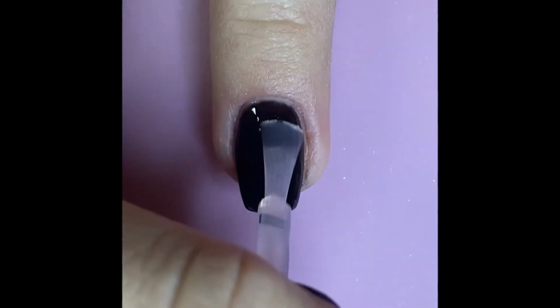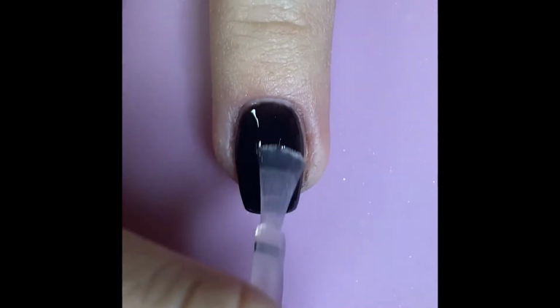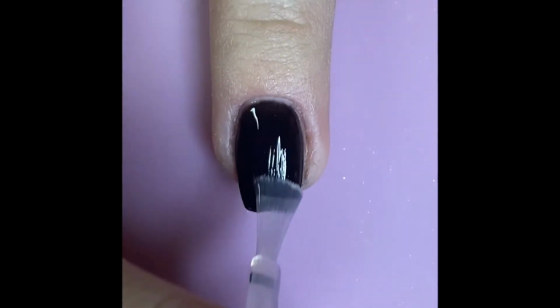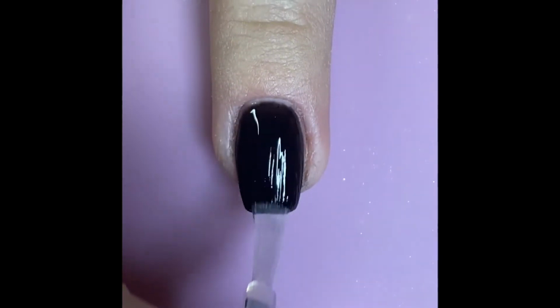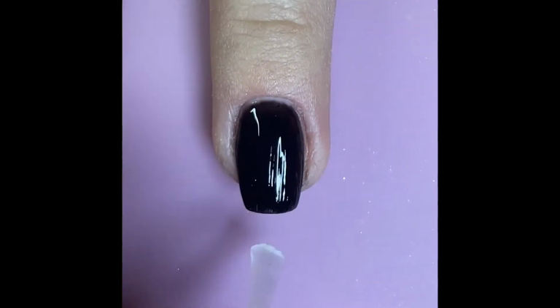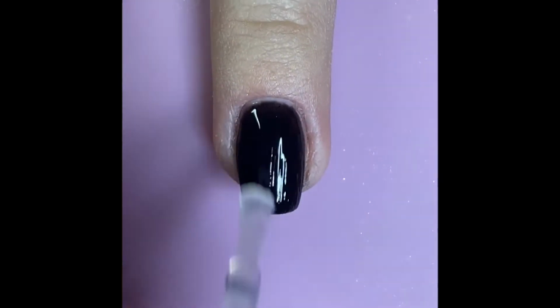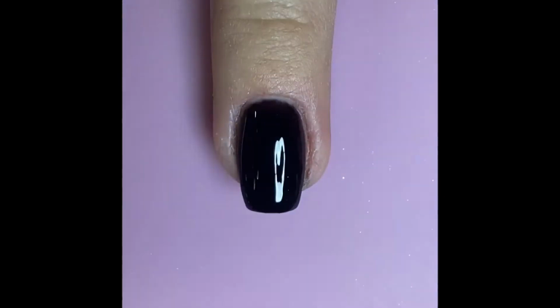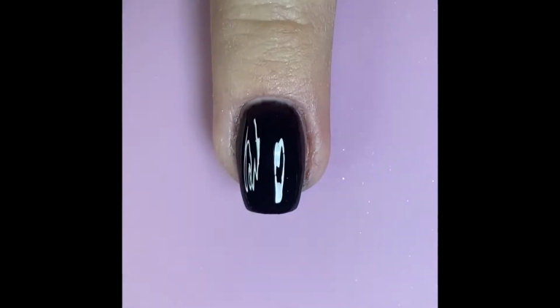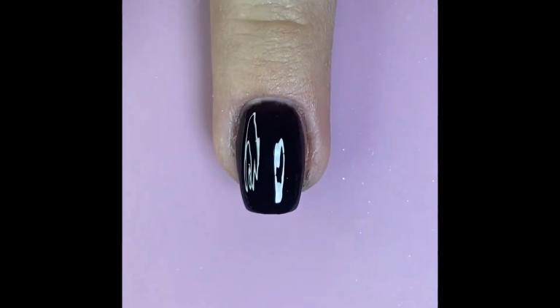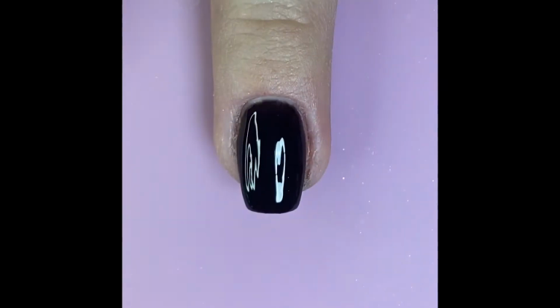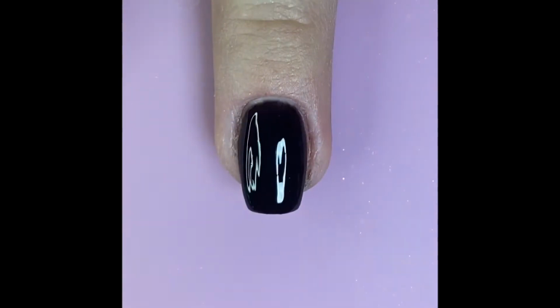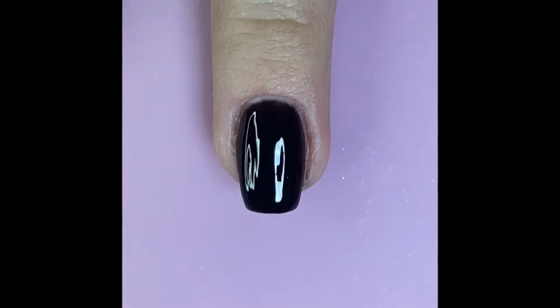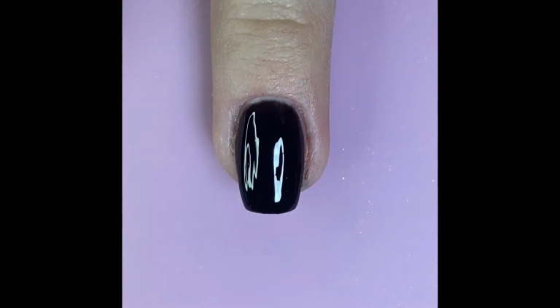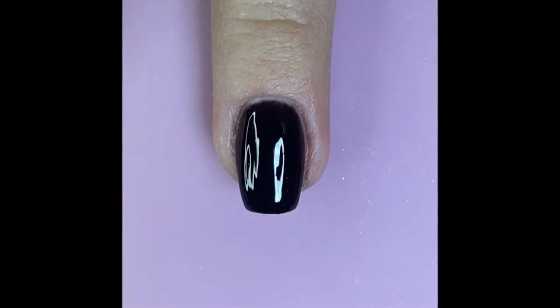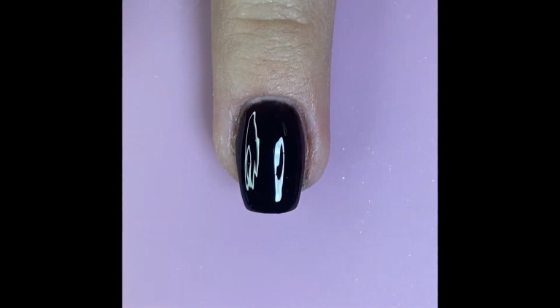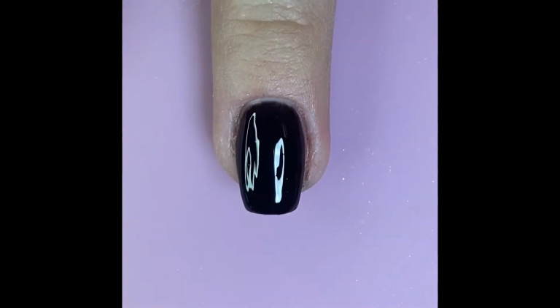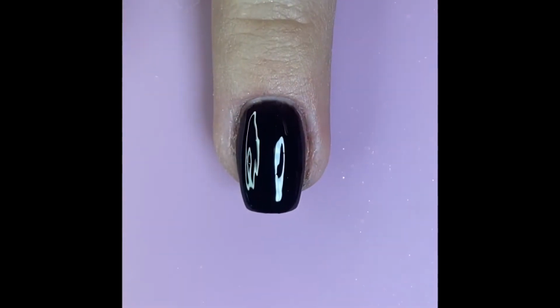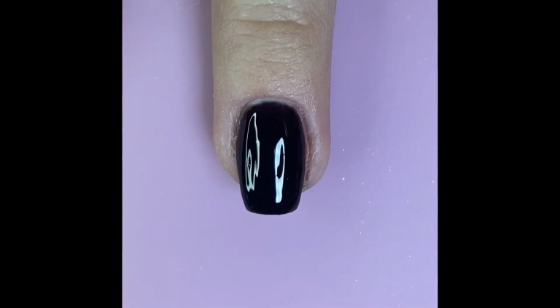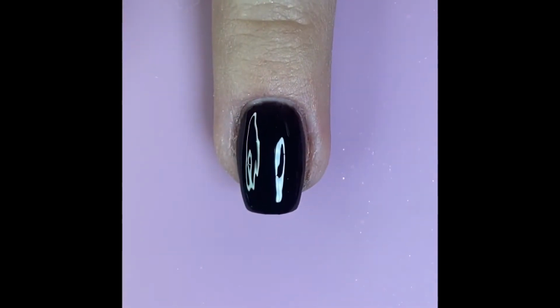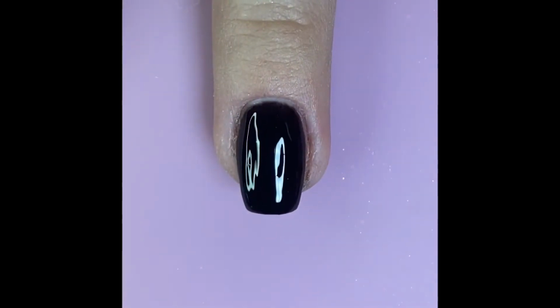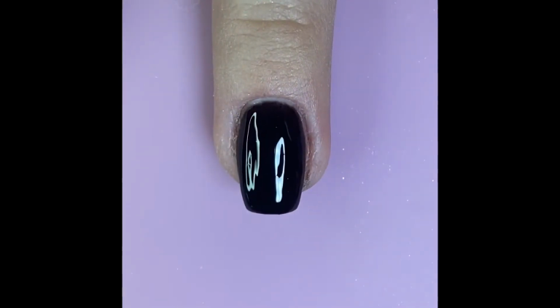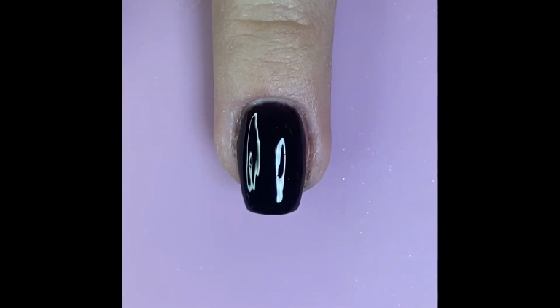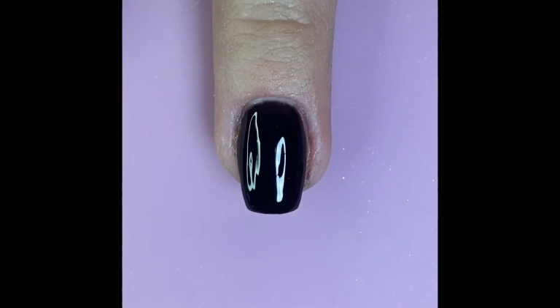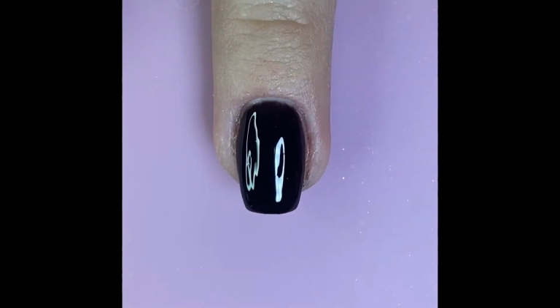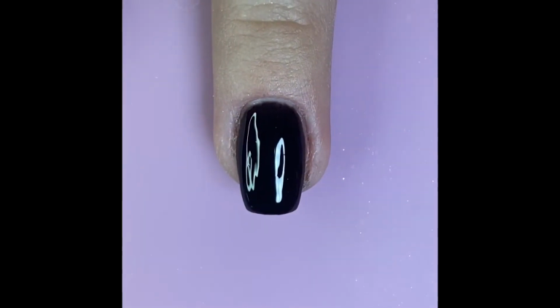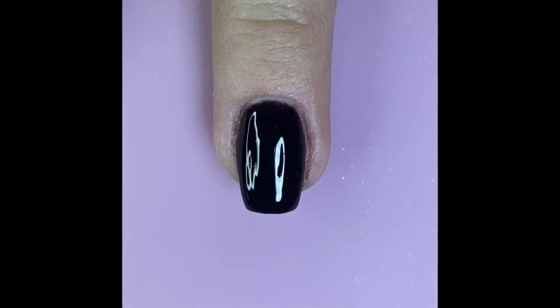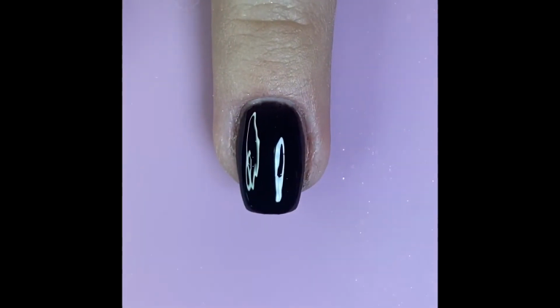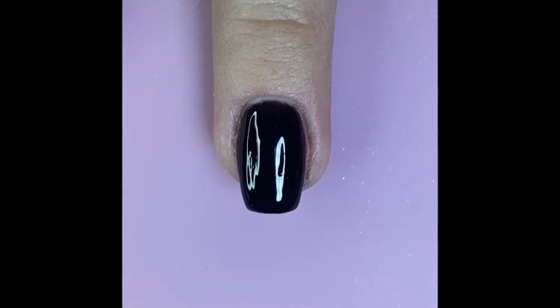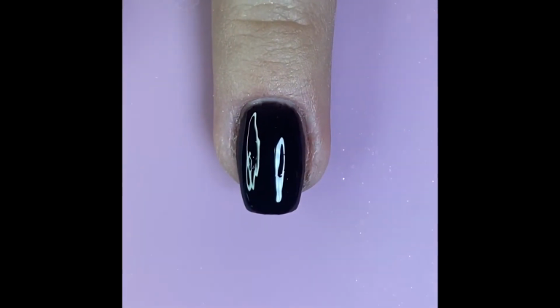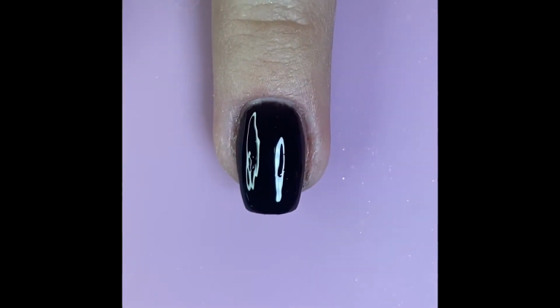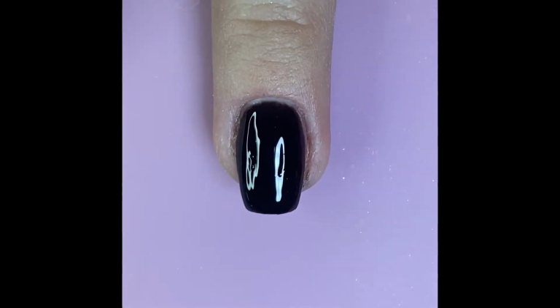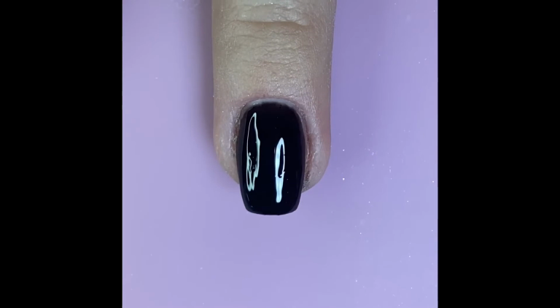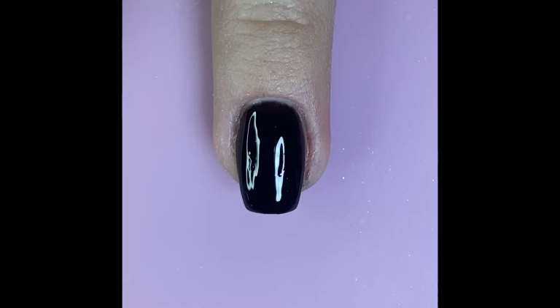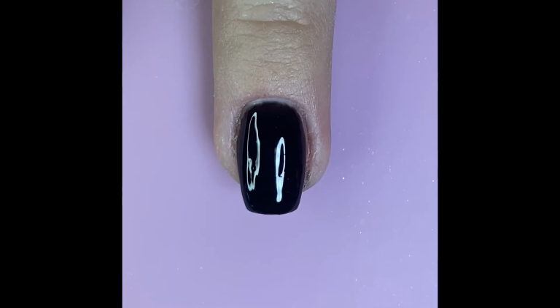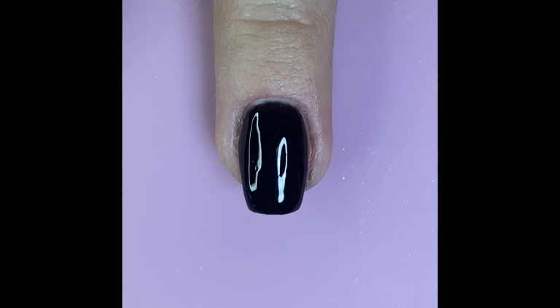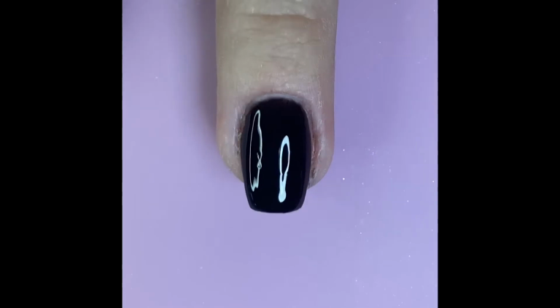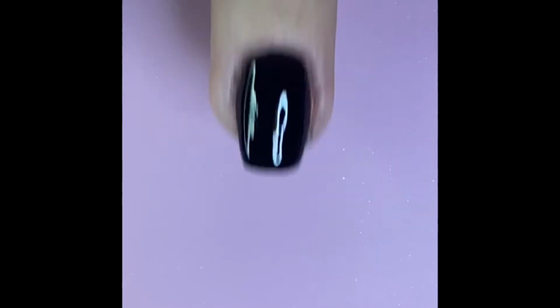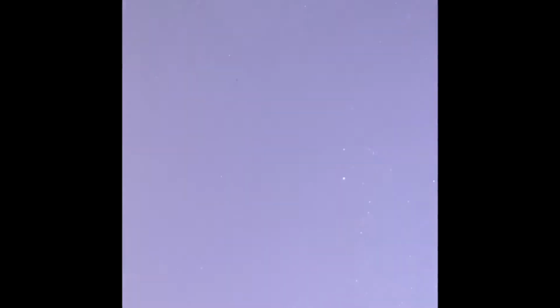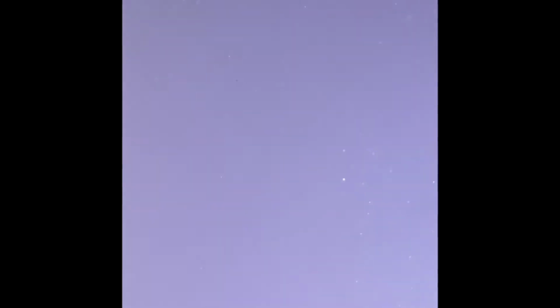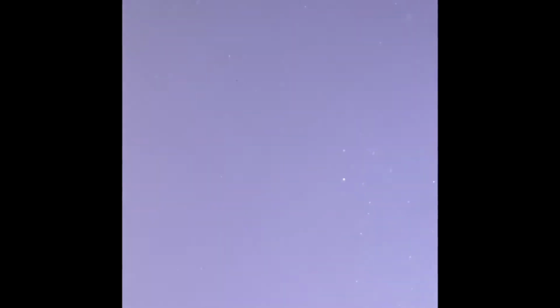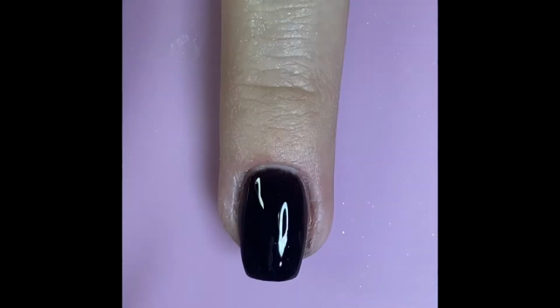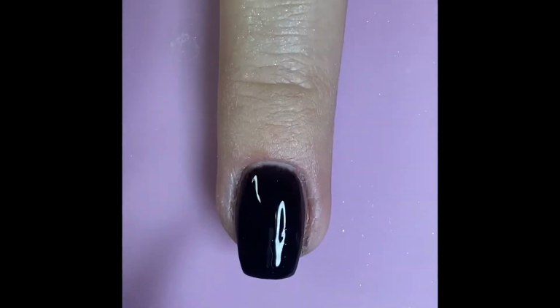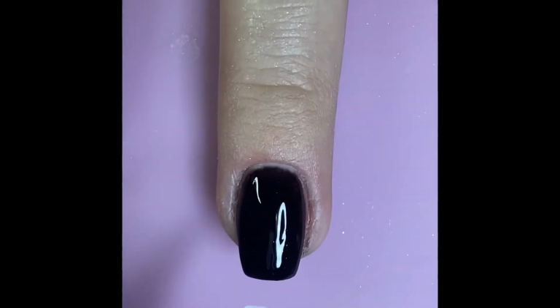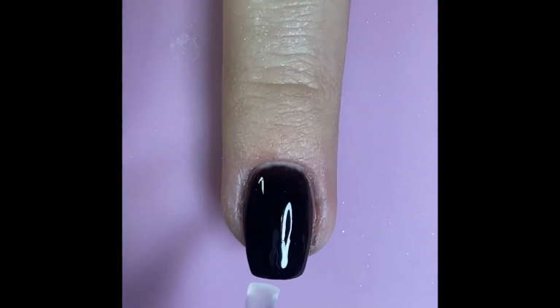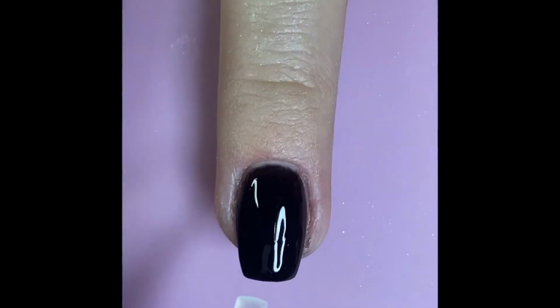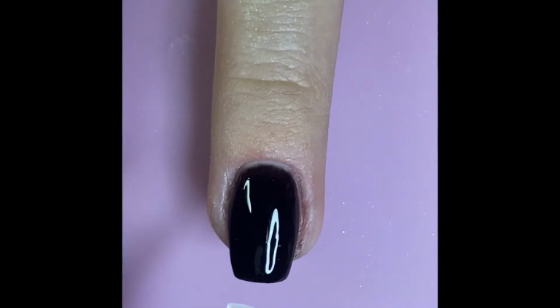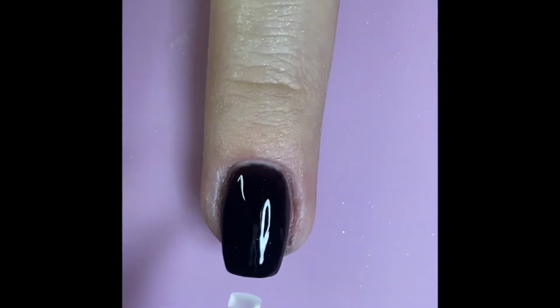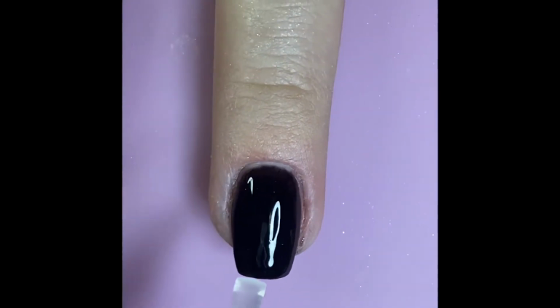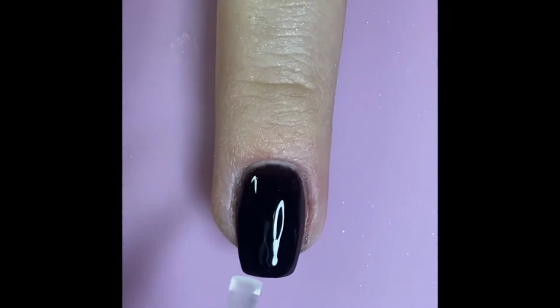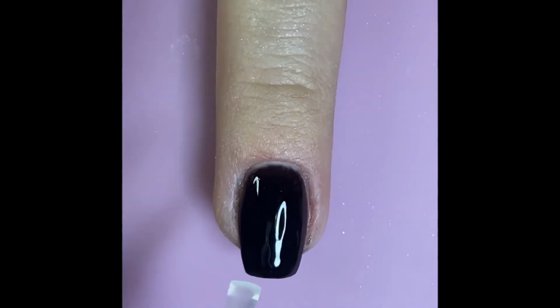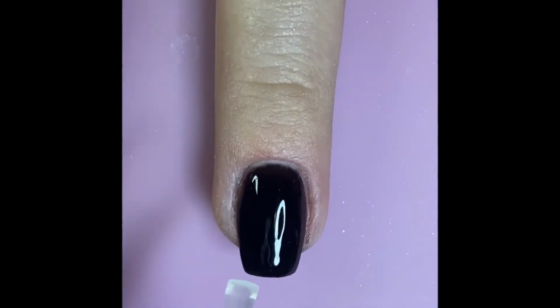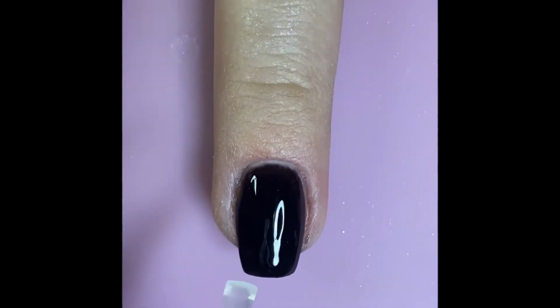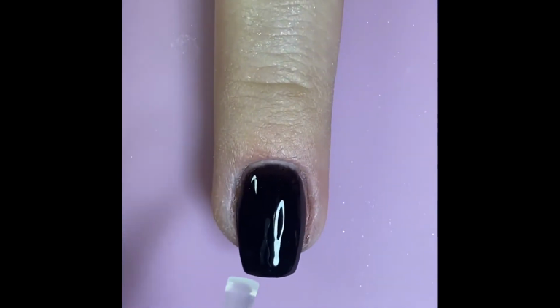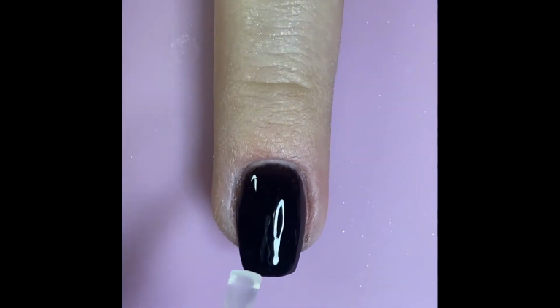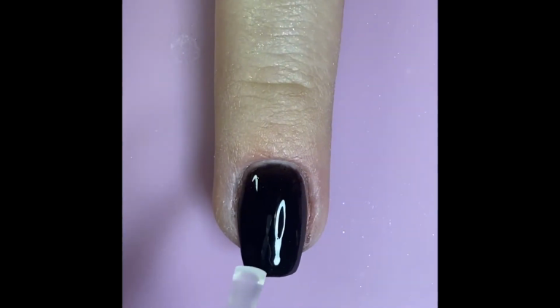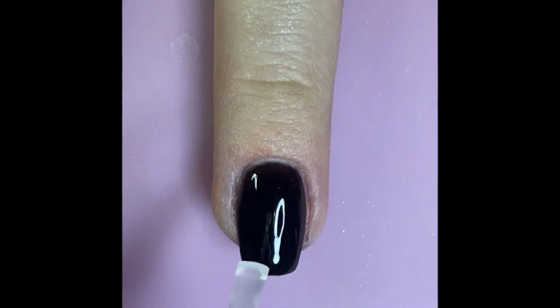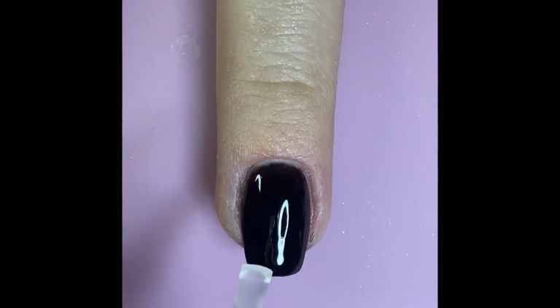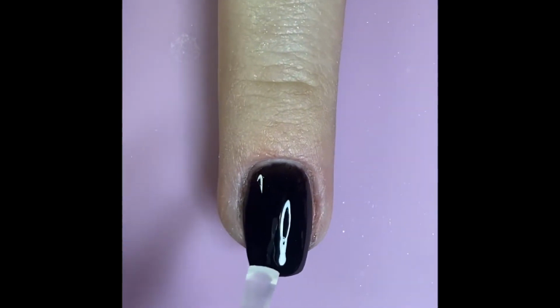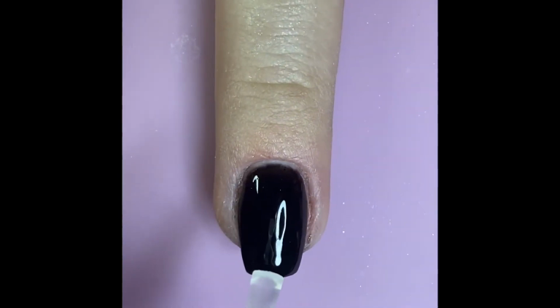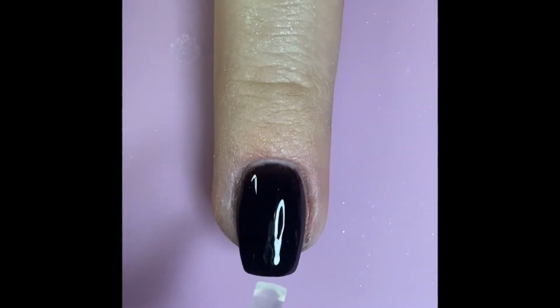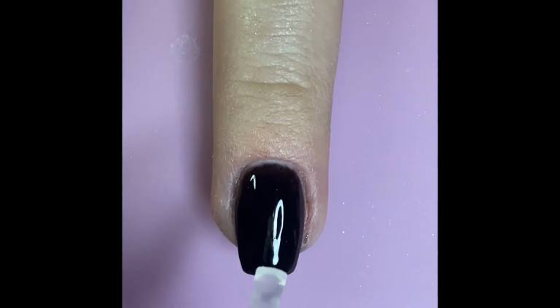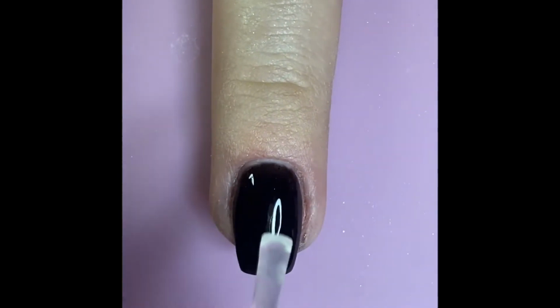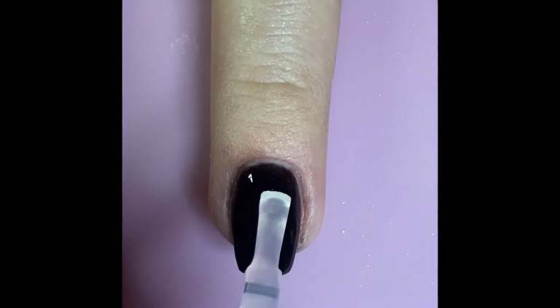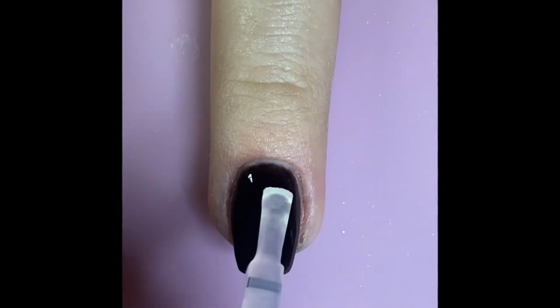Once the gel base coat is on, cure in your UV or LED lamp for 30 to 60 seconds depending on how long your lamp takes to cure.